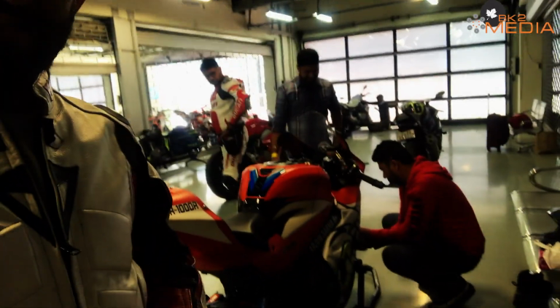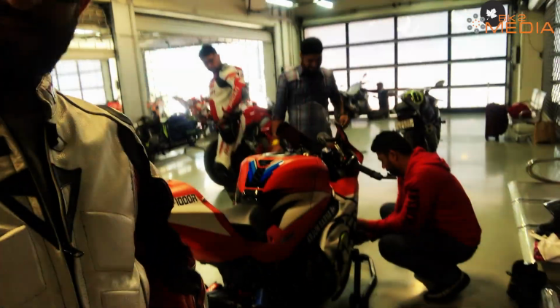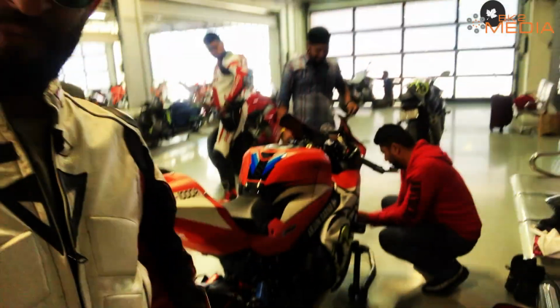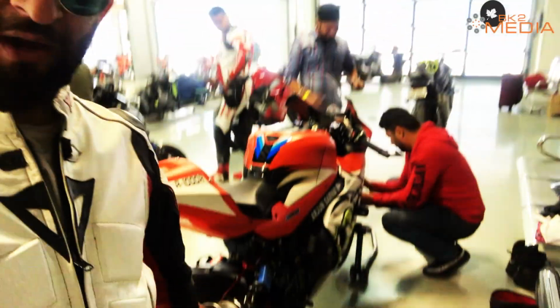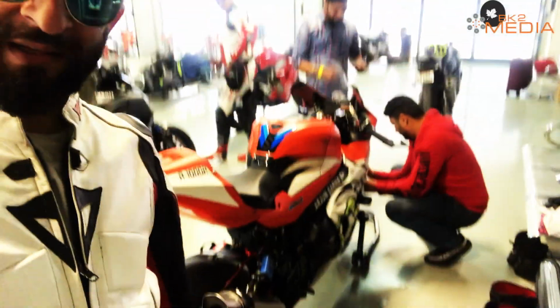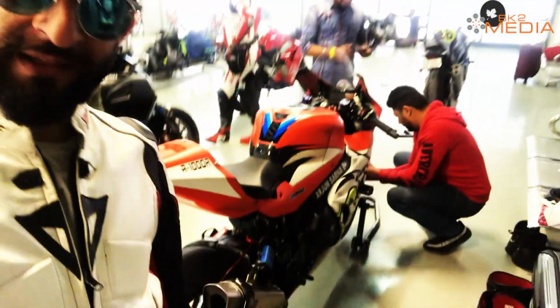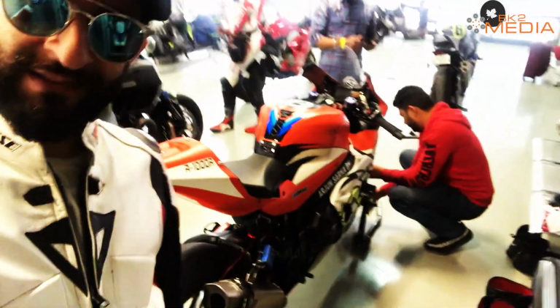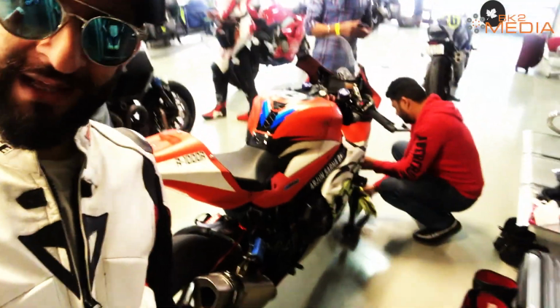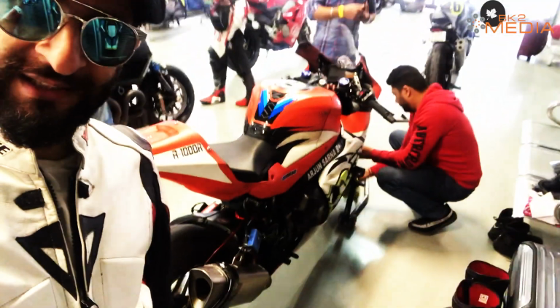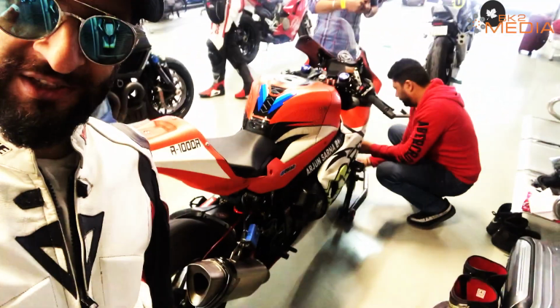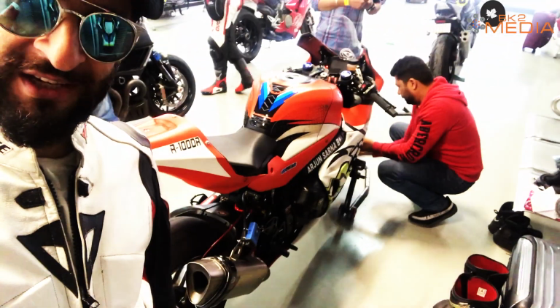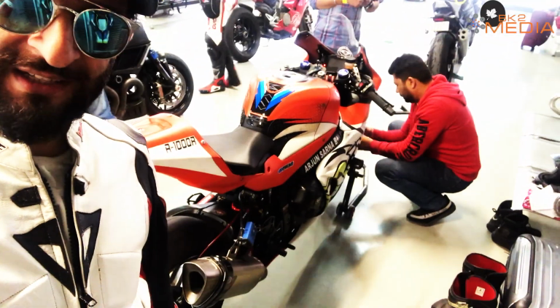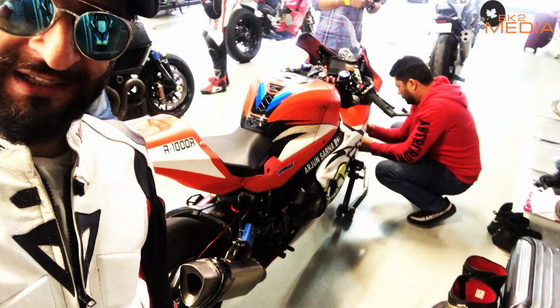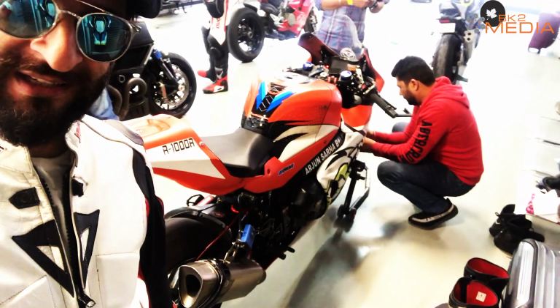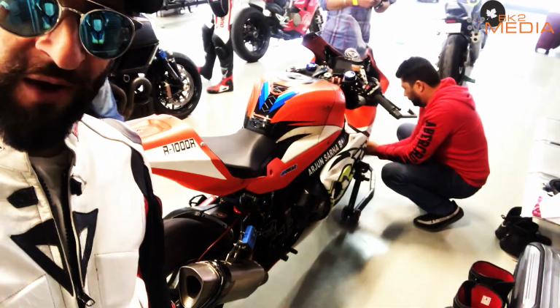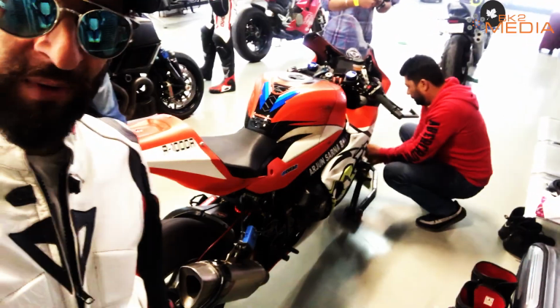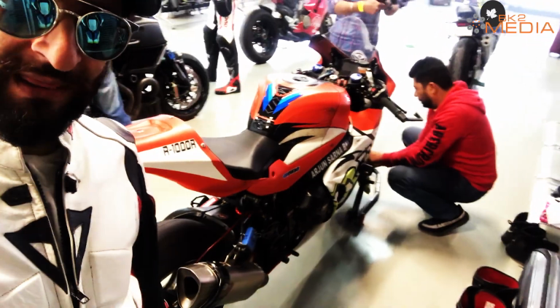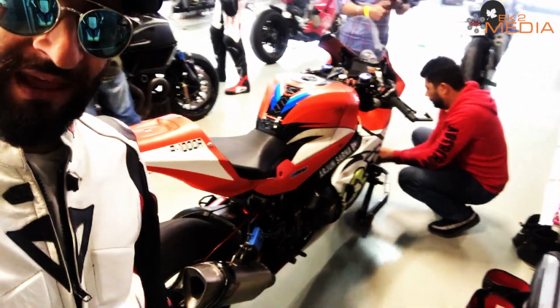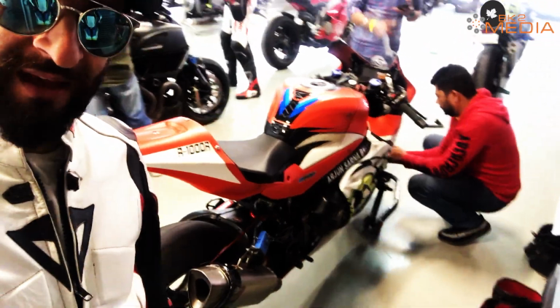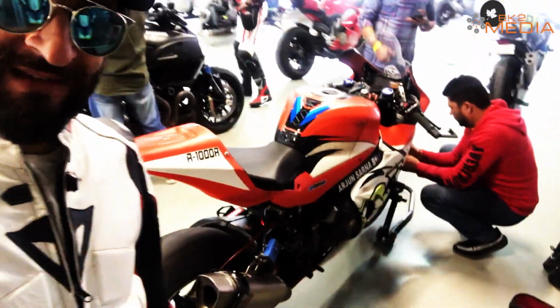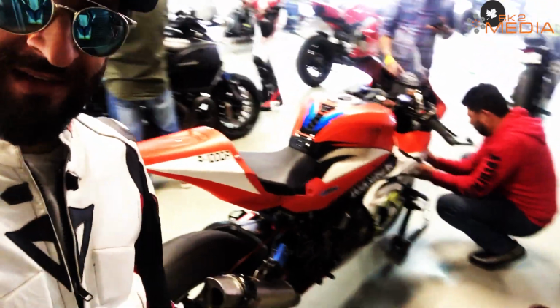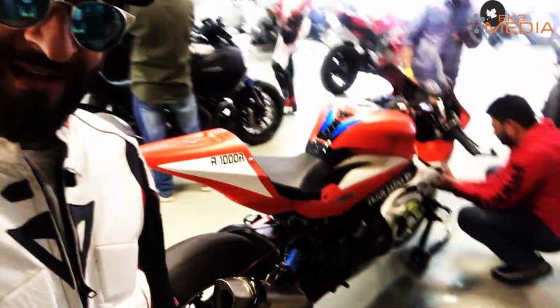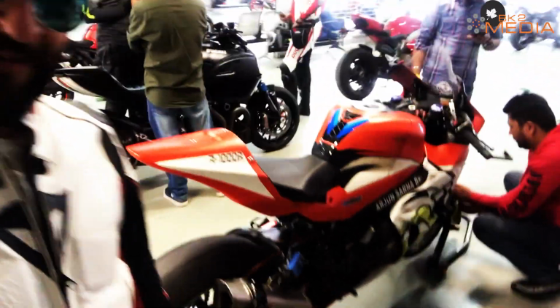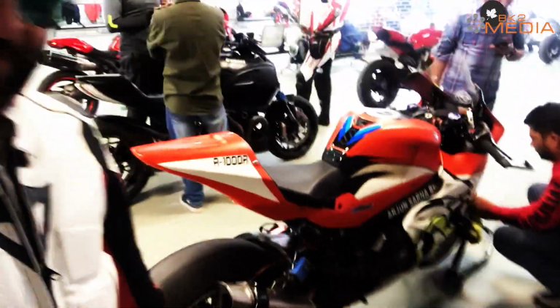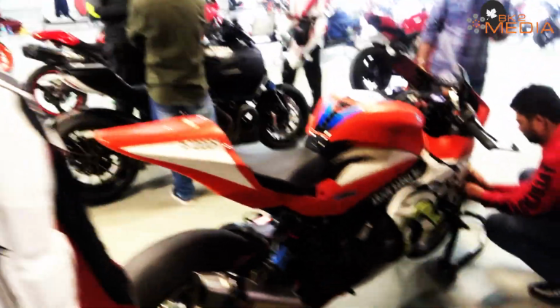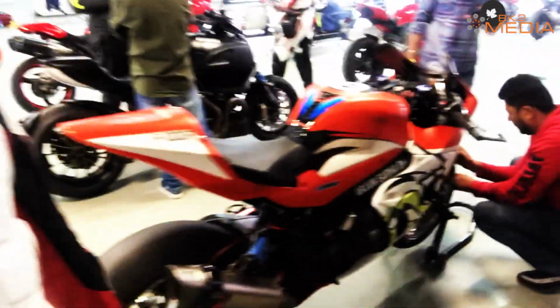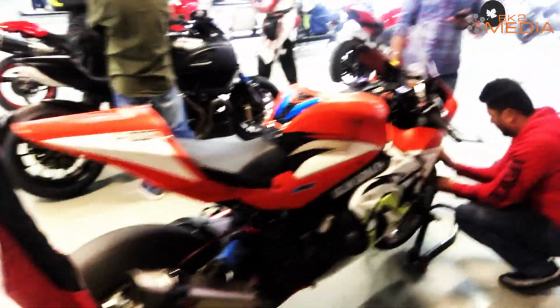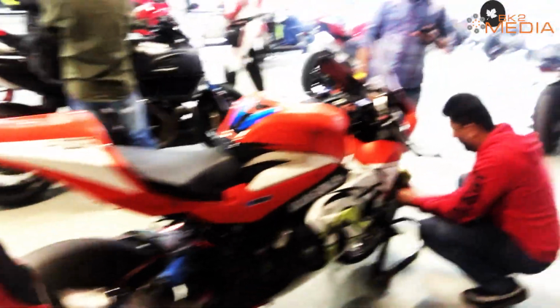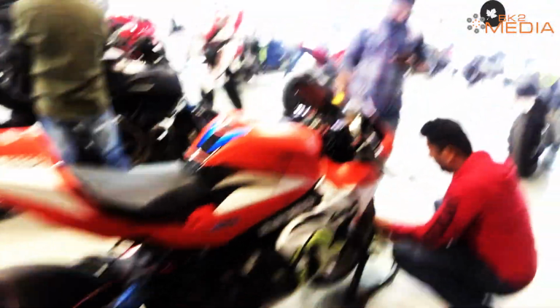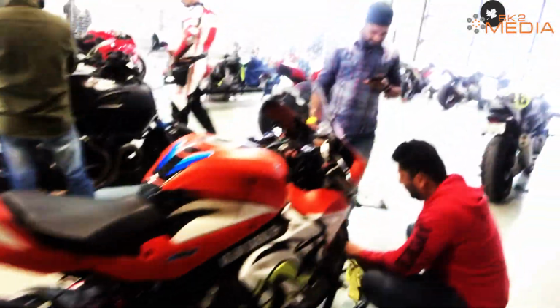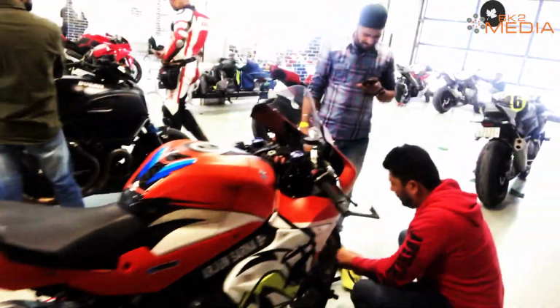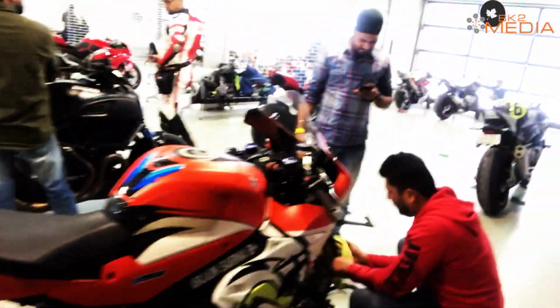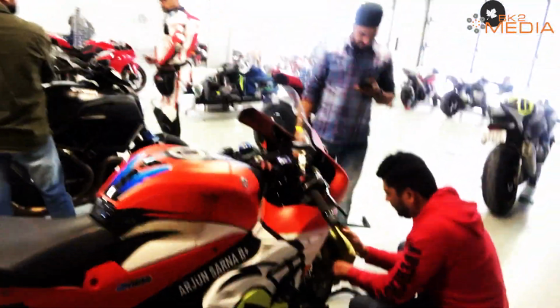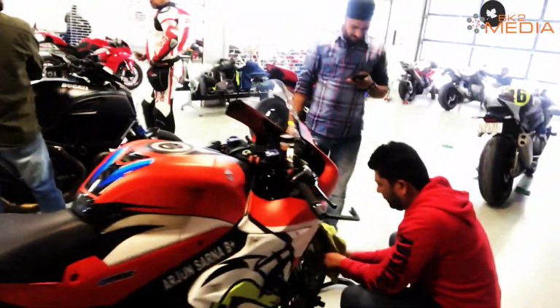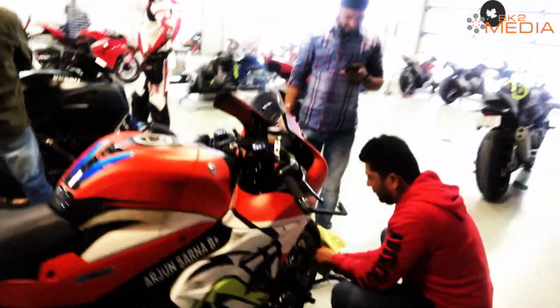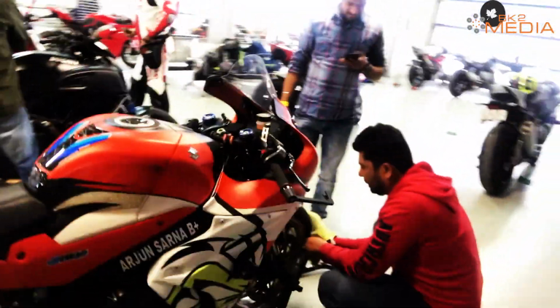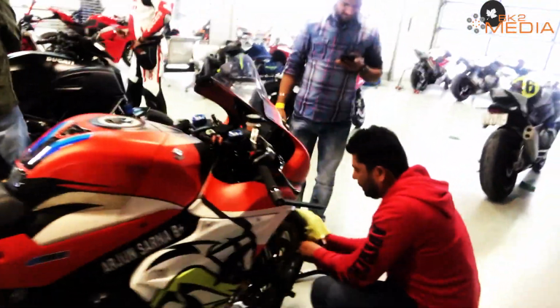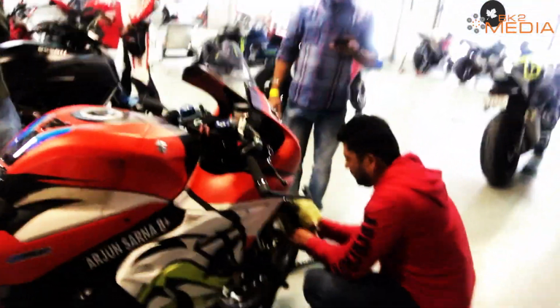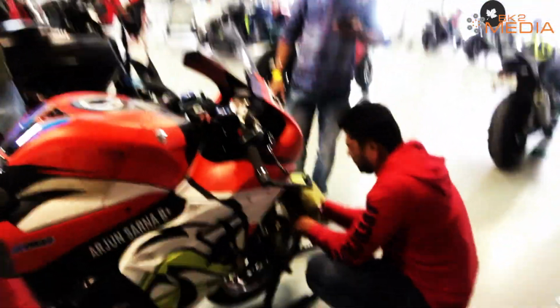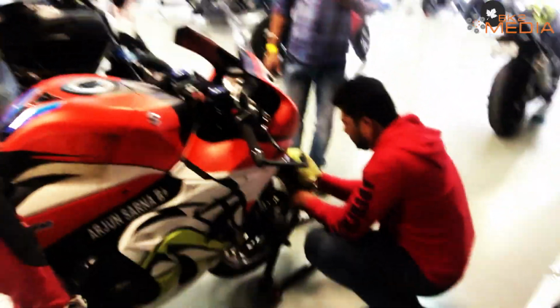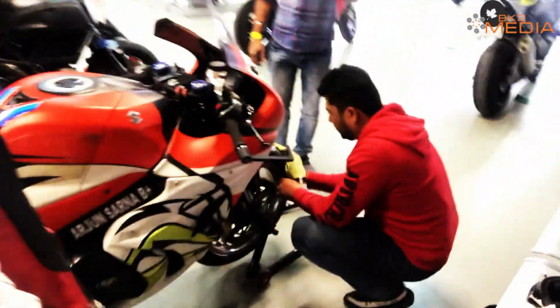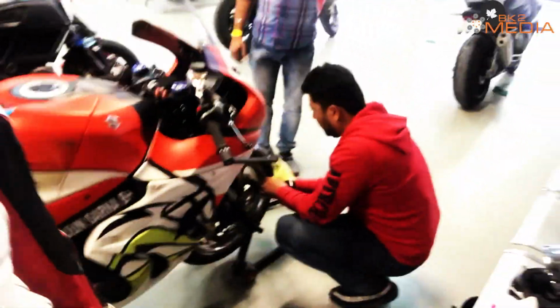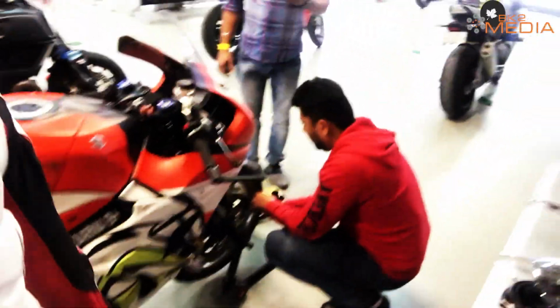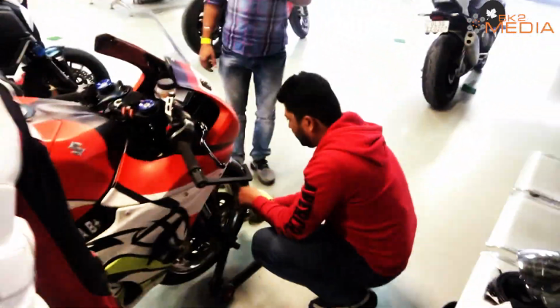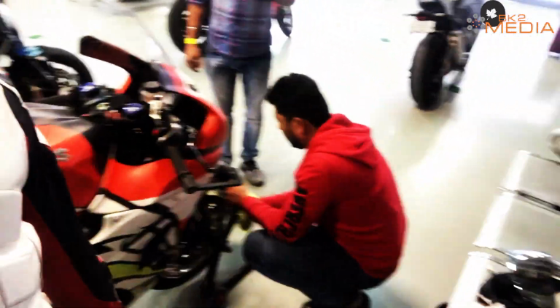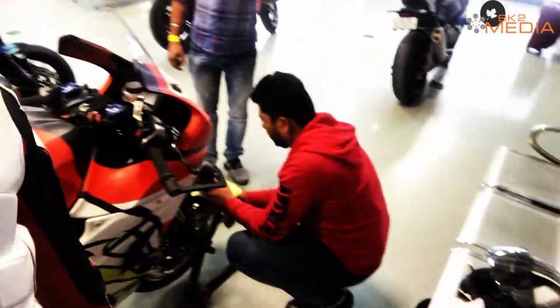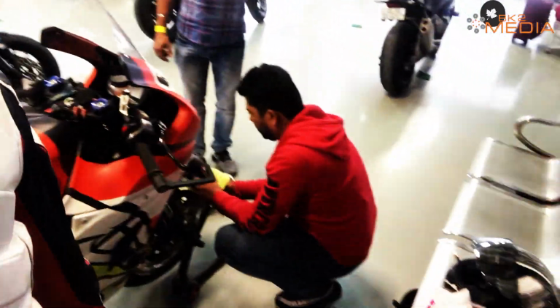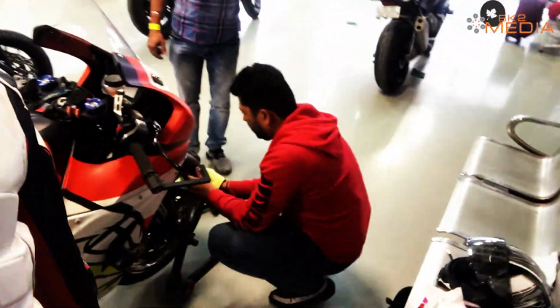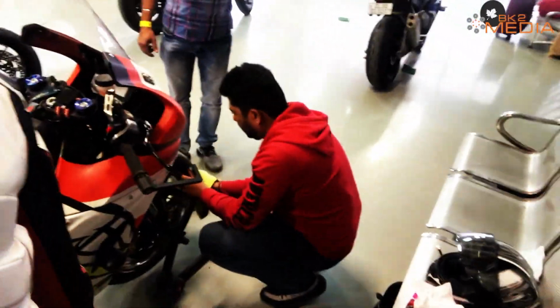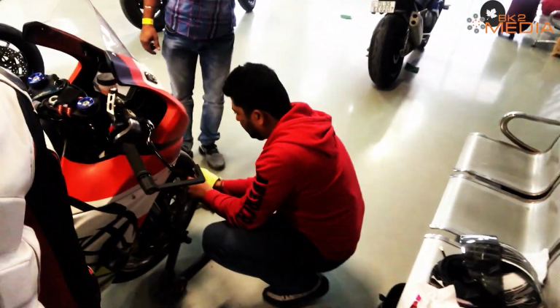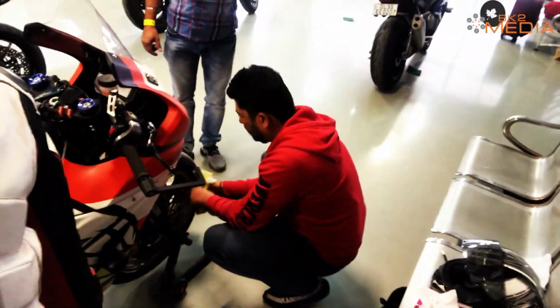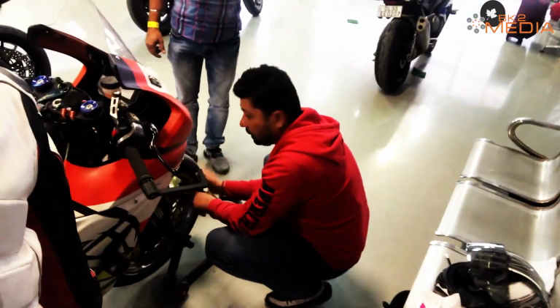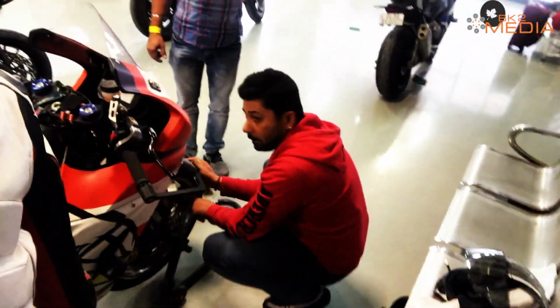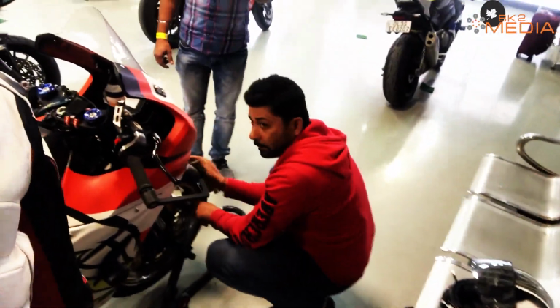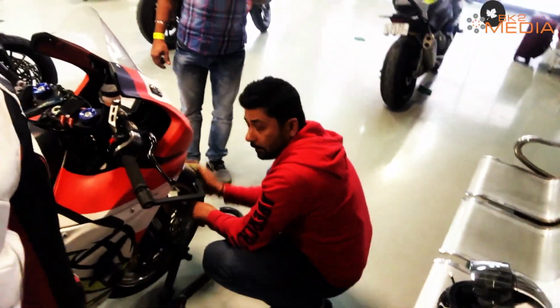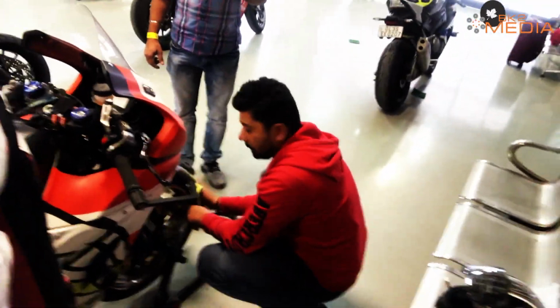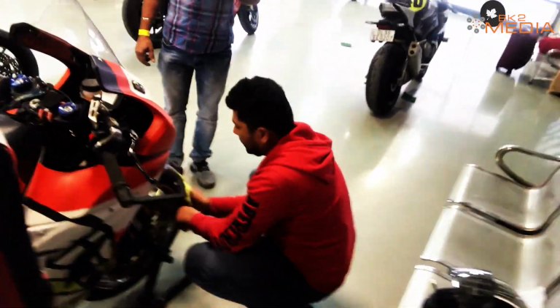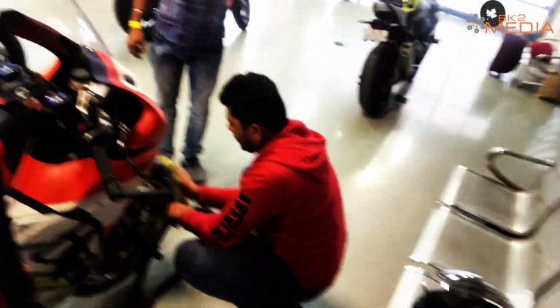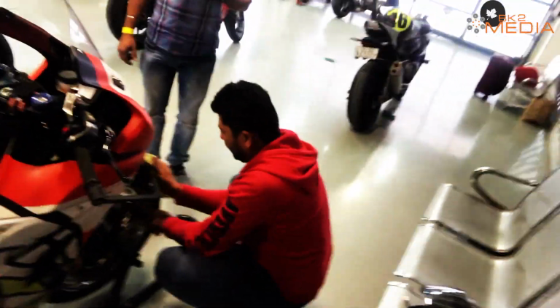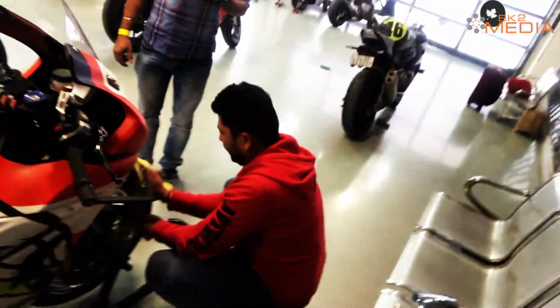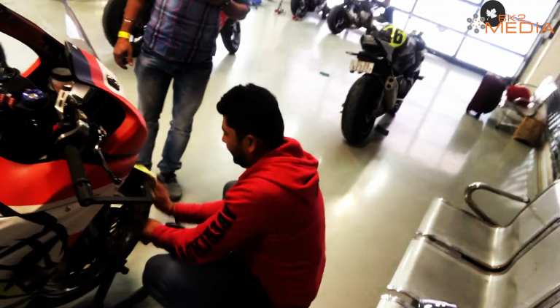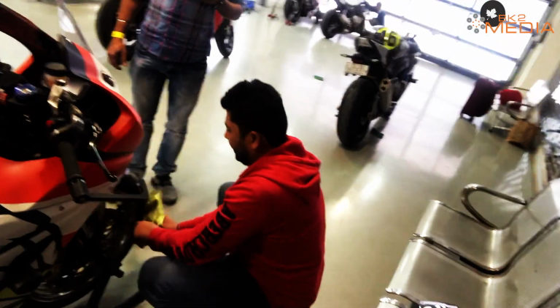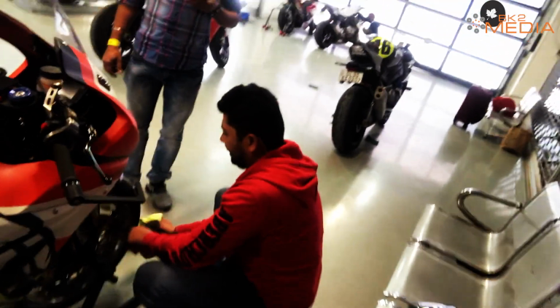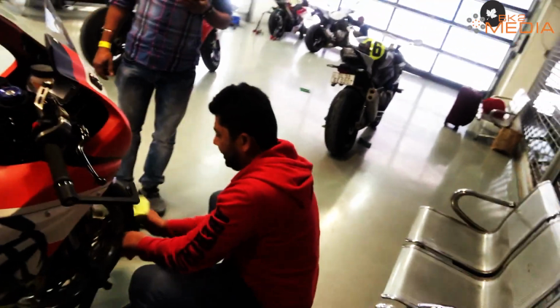That's his bike — the GSXR 1000. There's Arjun Bai trying to clean his bike and his tyres. He's getting ready.